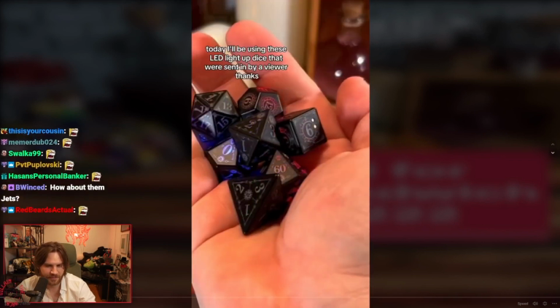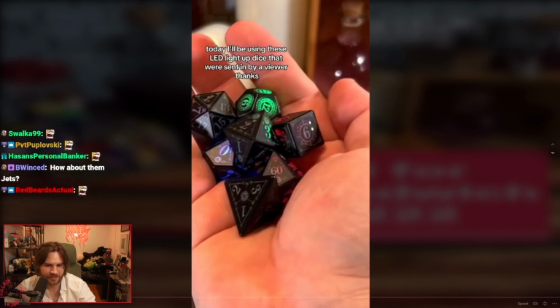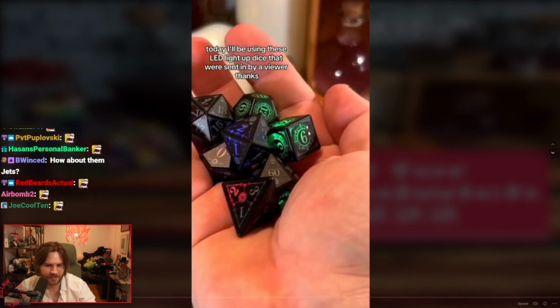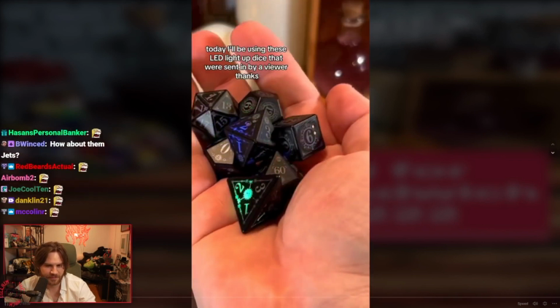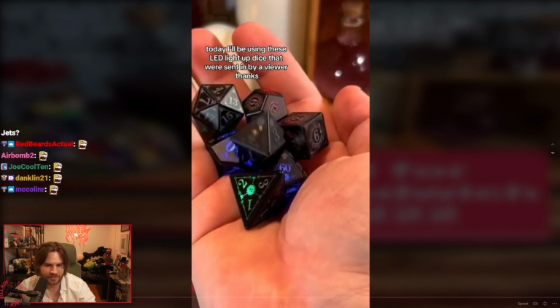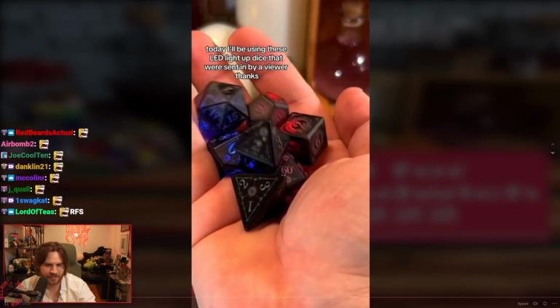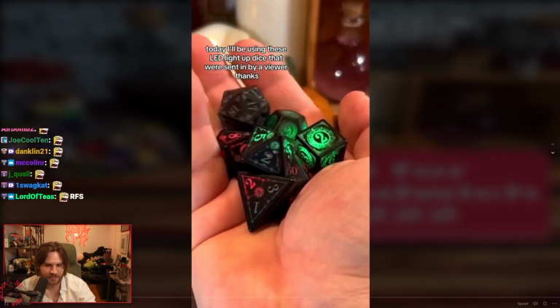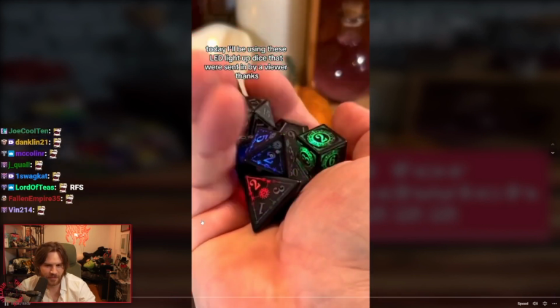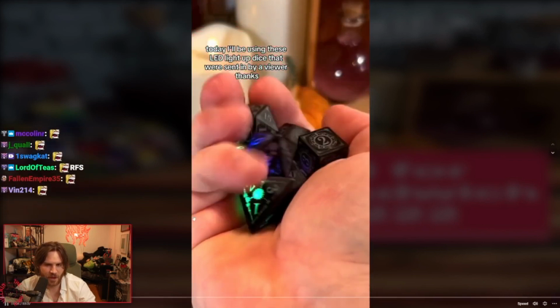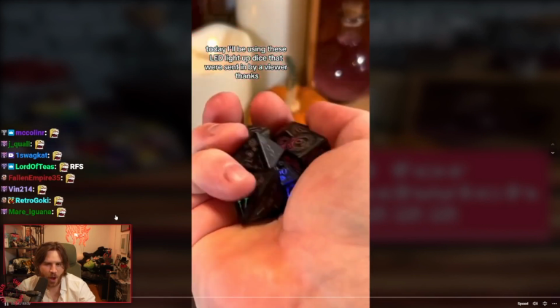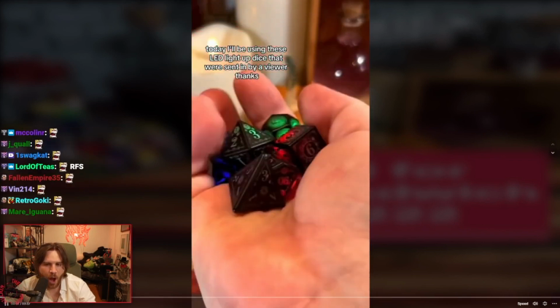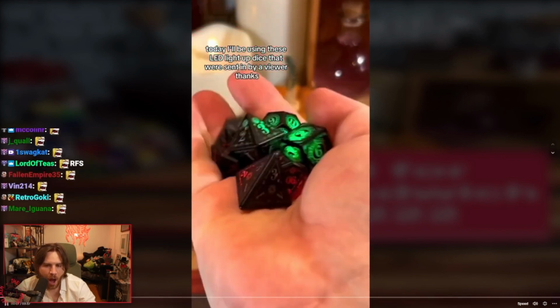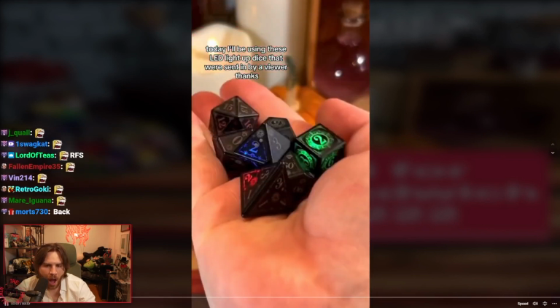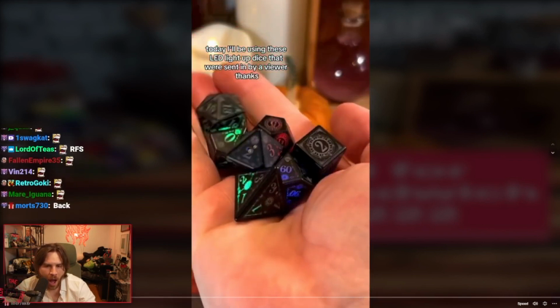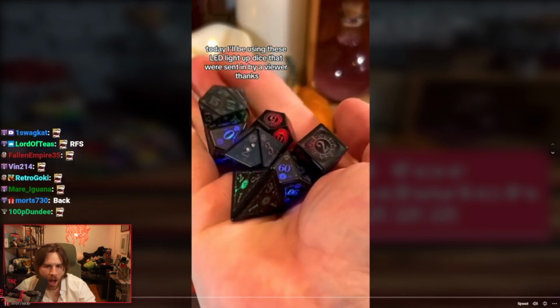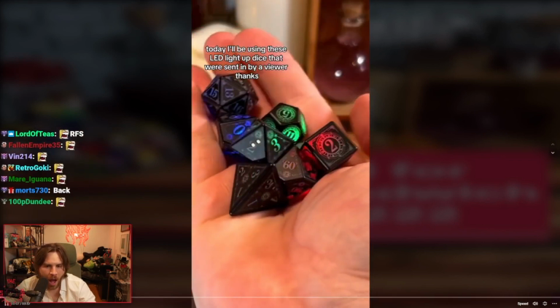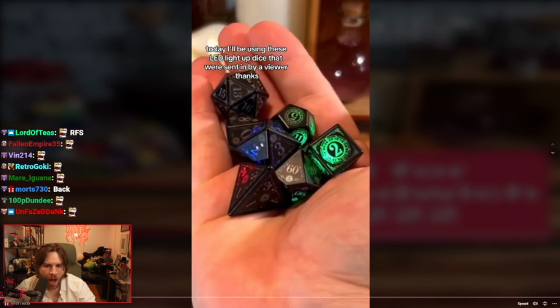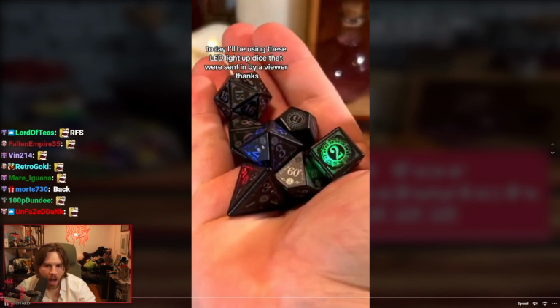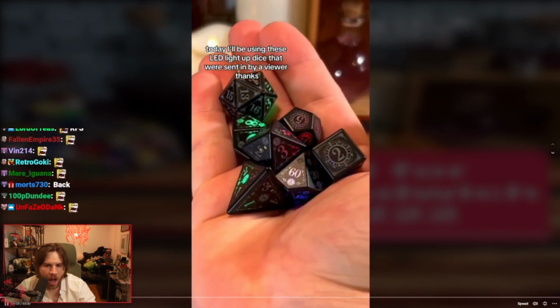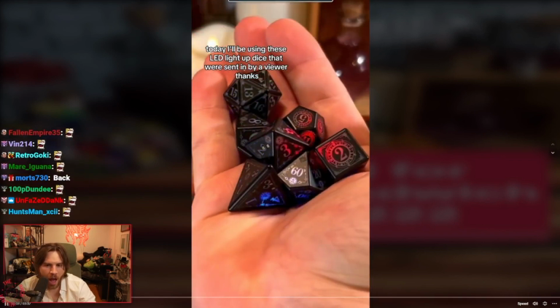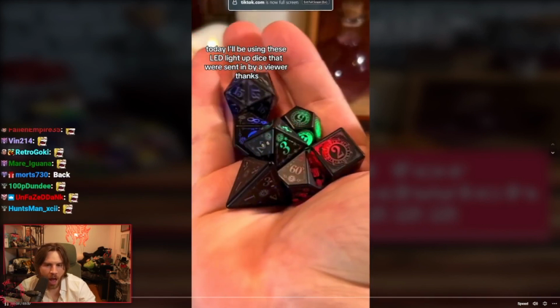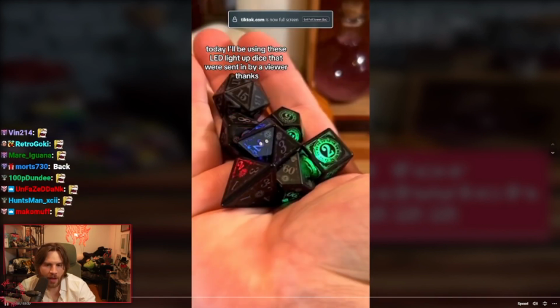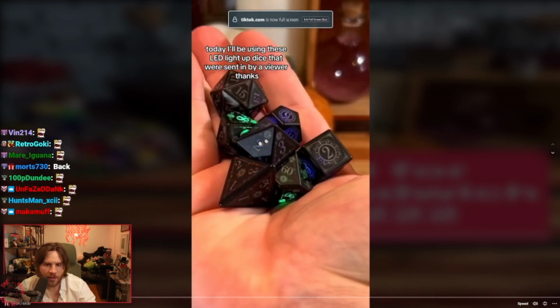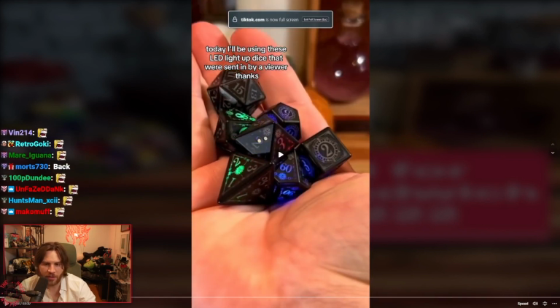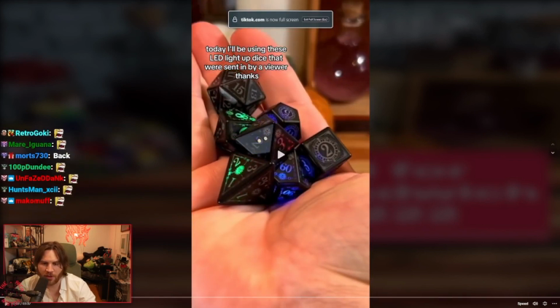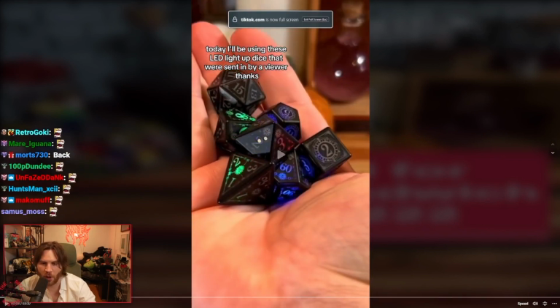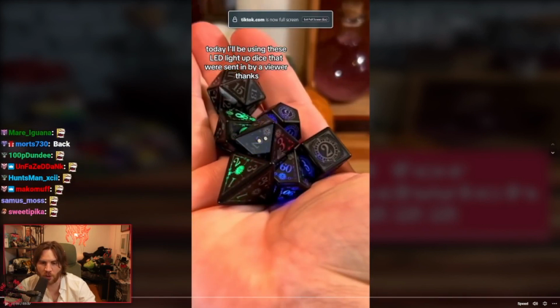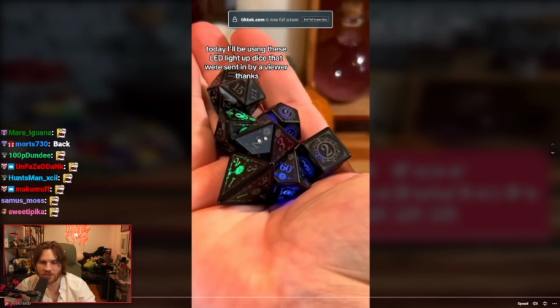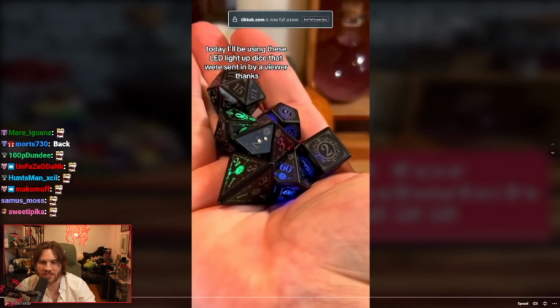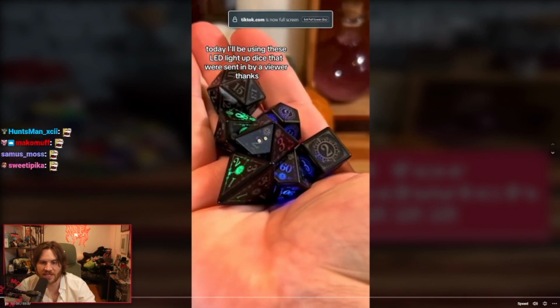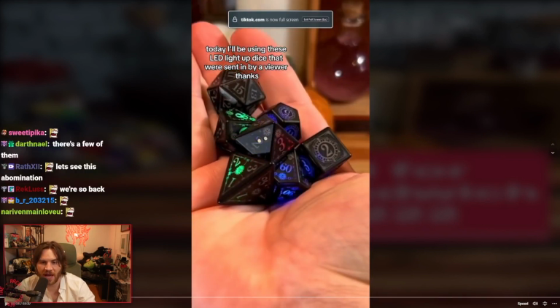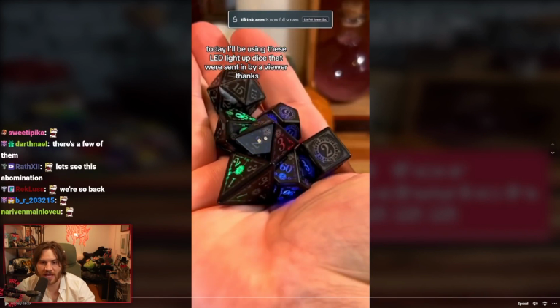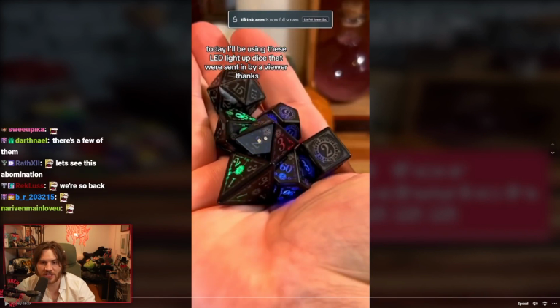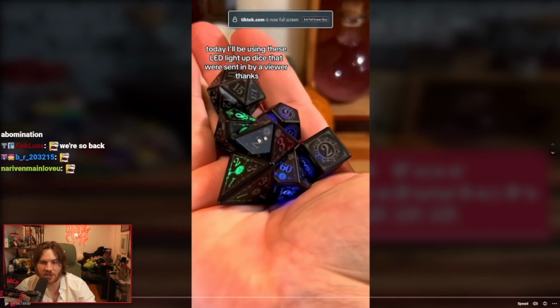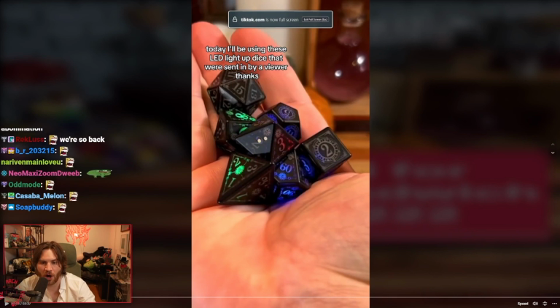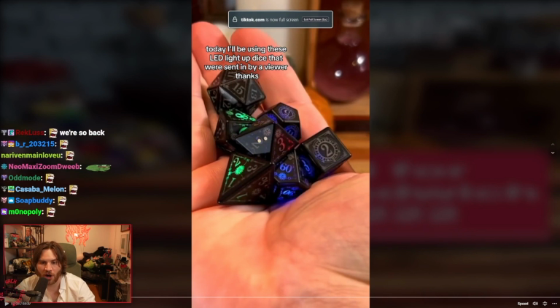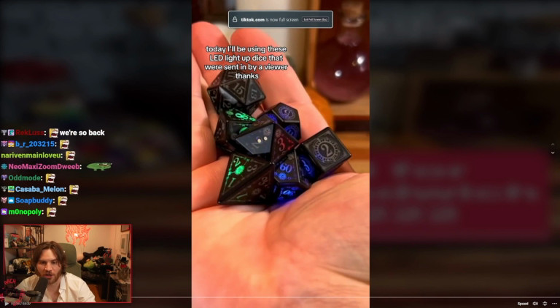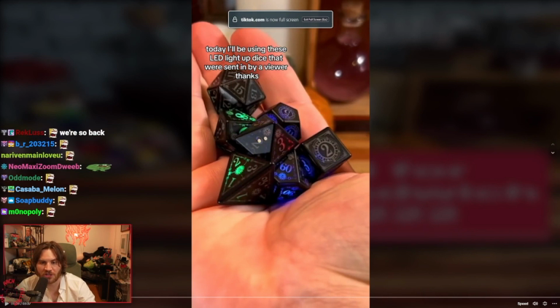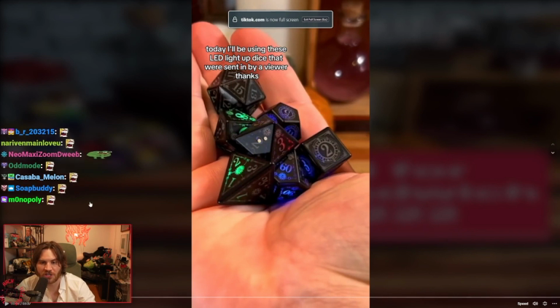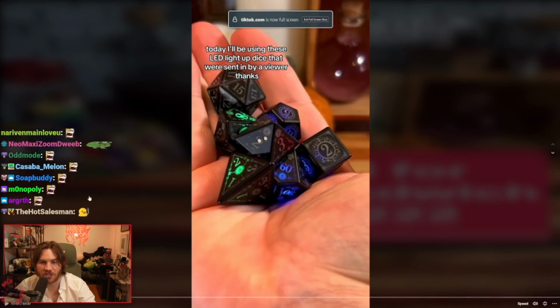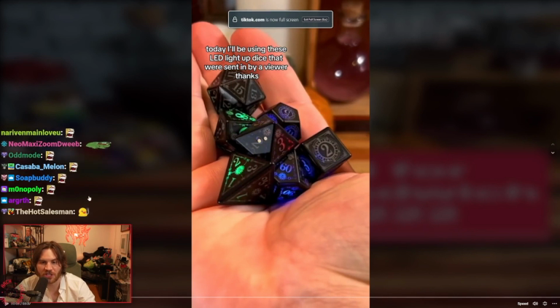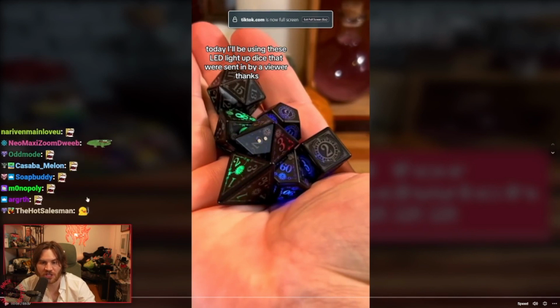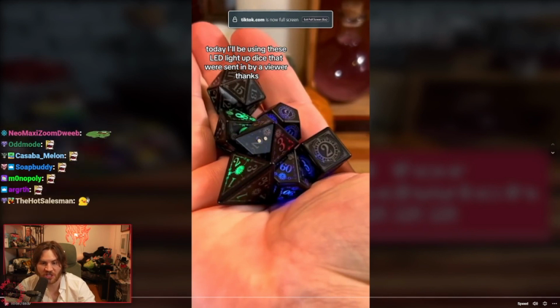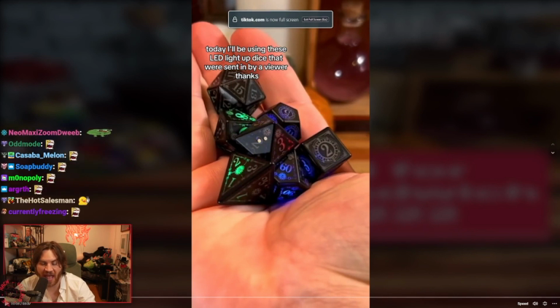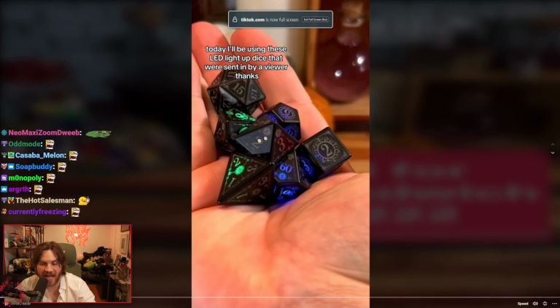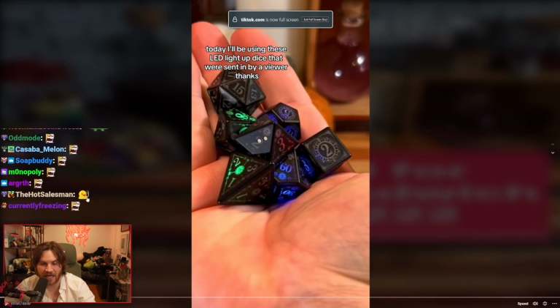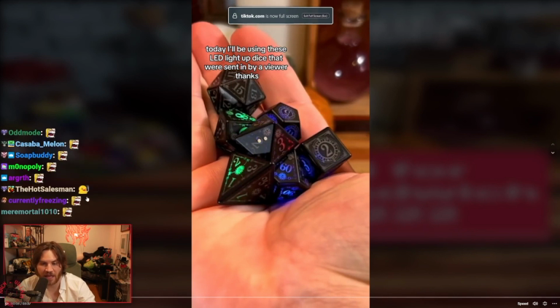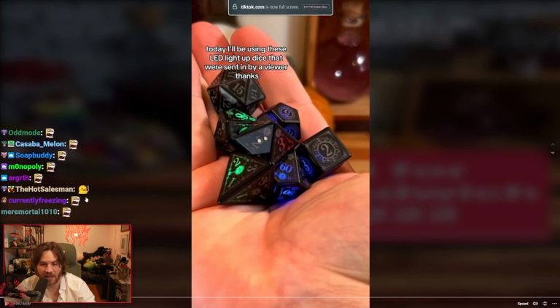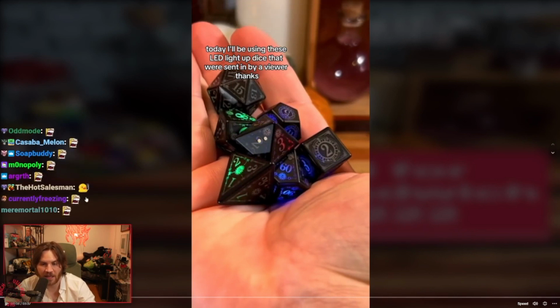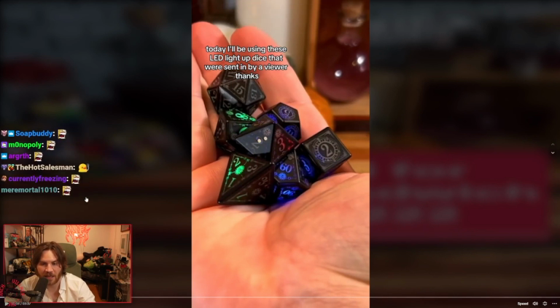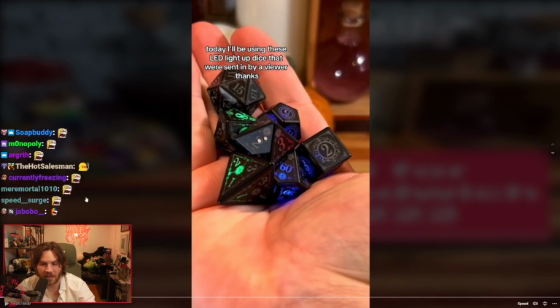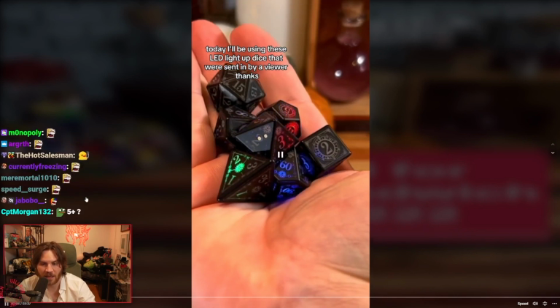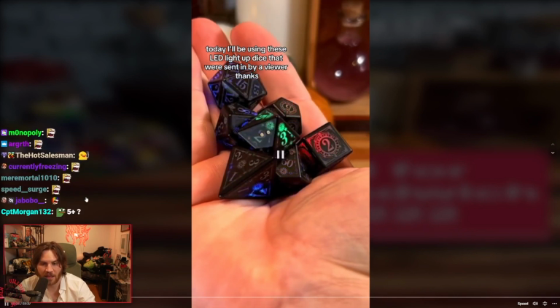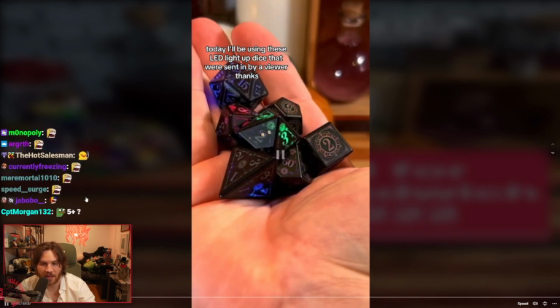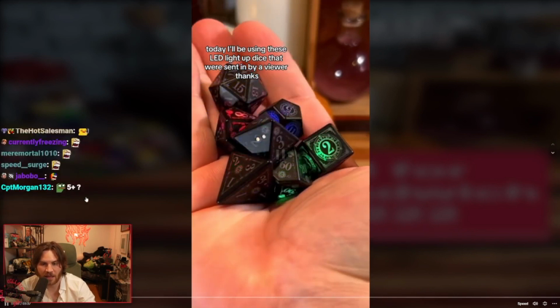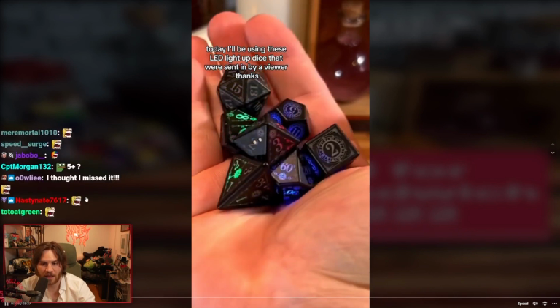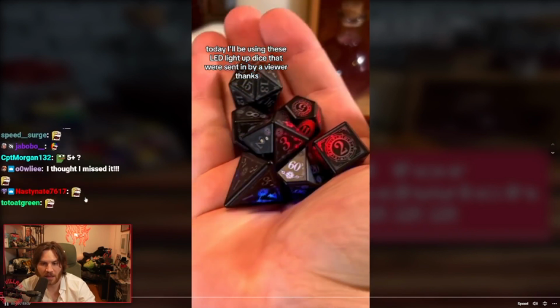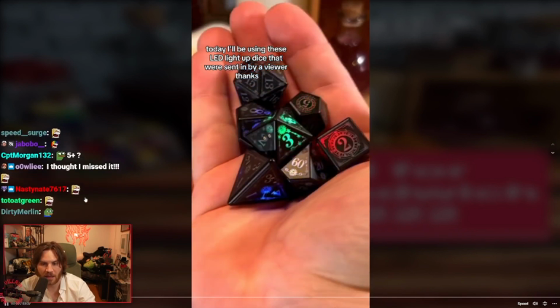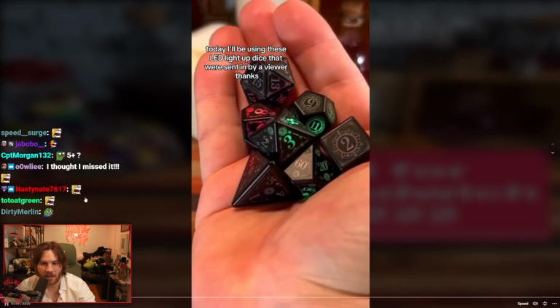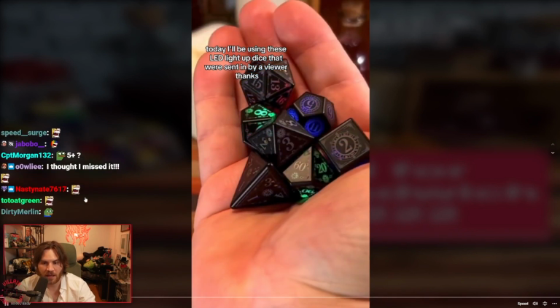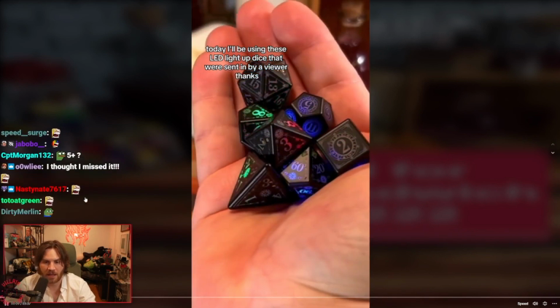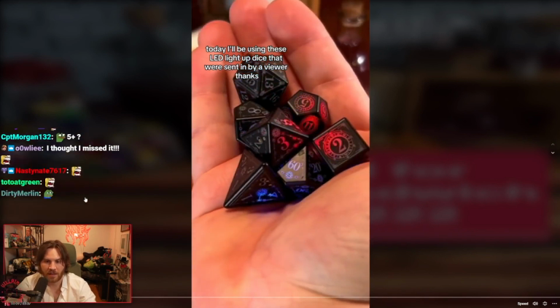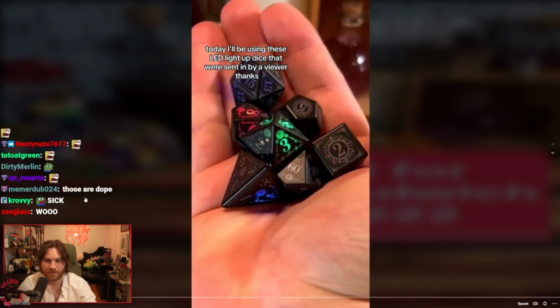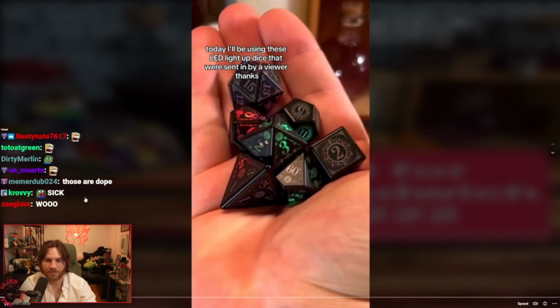Today I'll be using these LED light-up dice that we're sending — those dice are sick — sent by a viewer. Thanks.